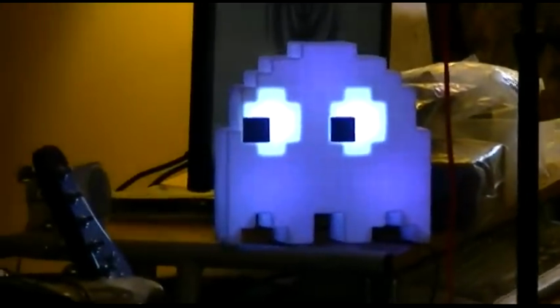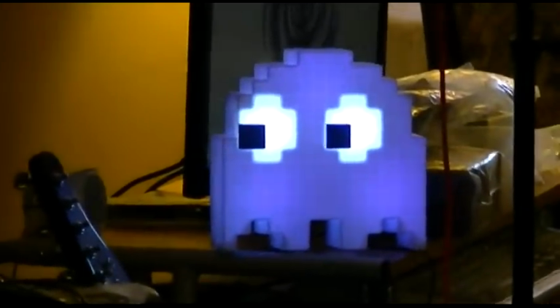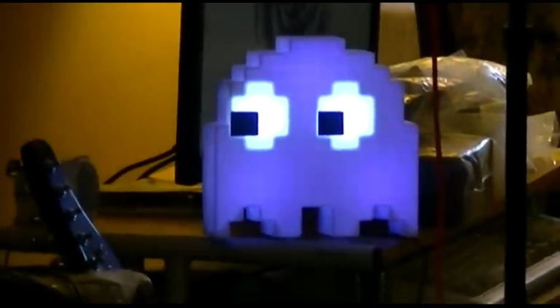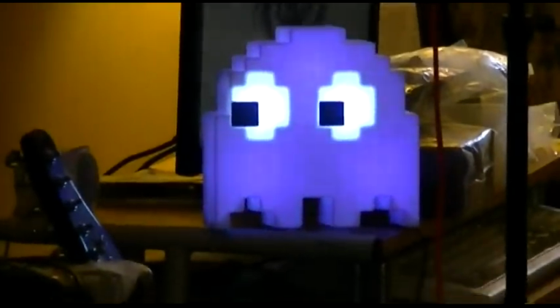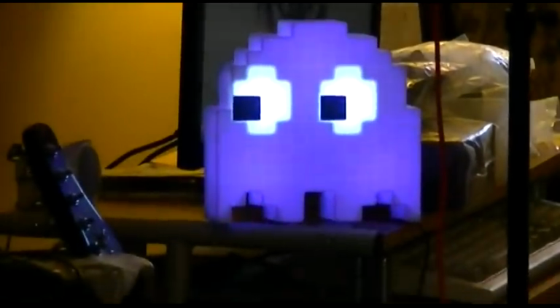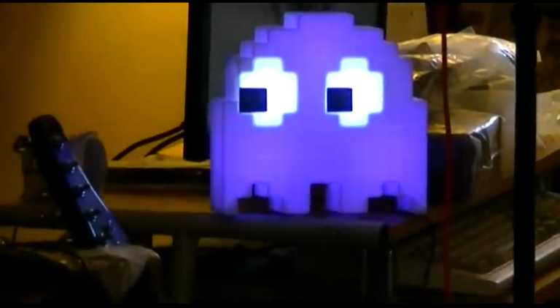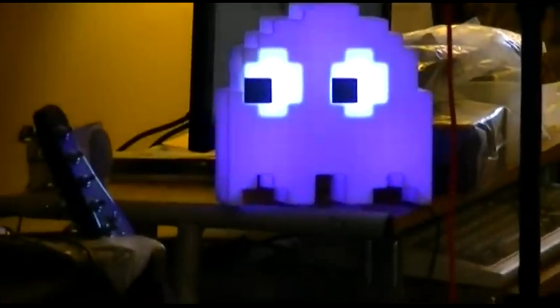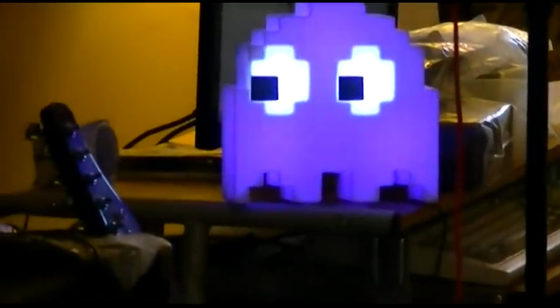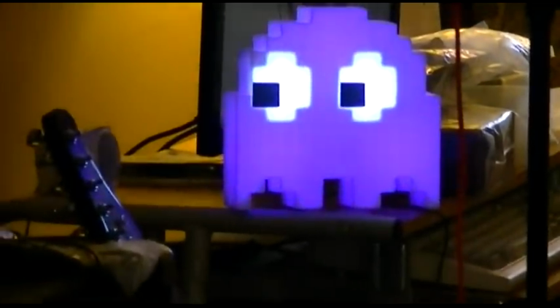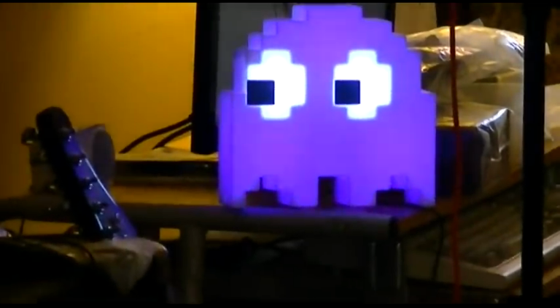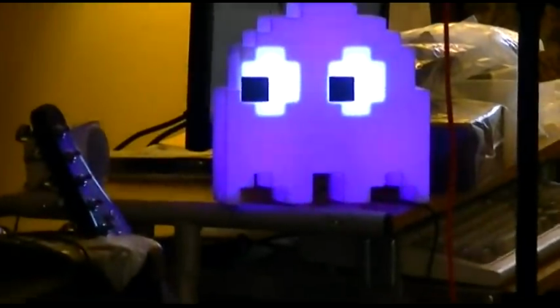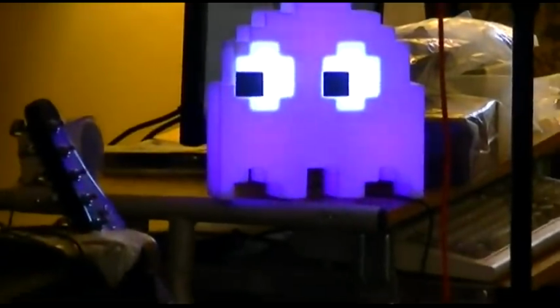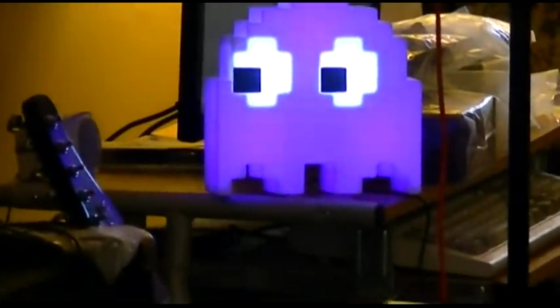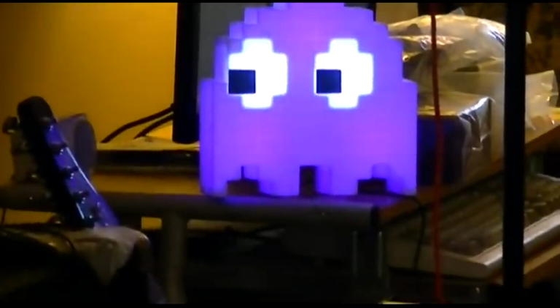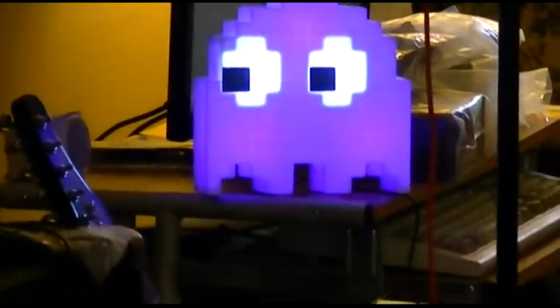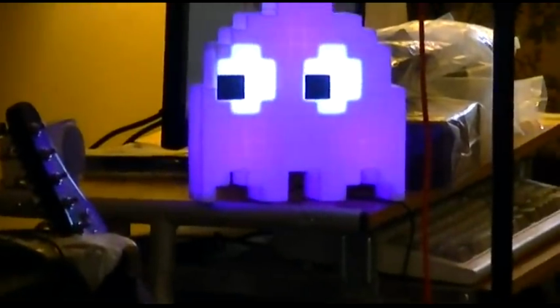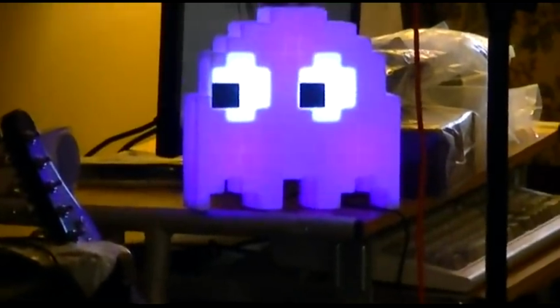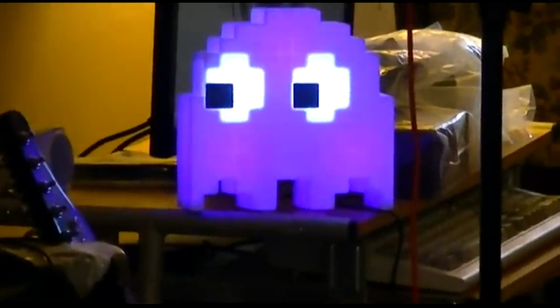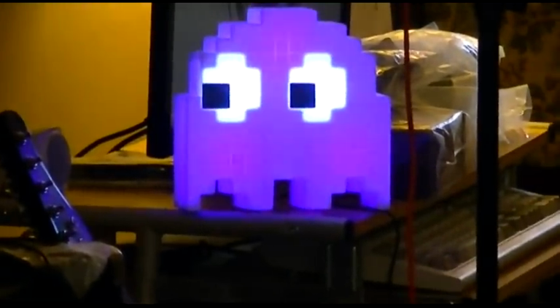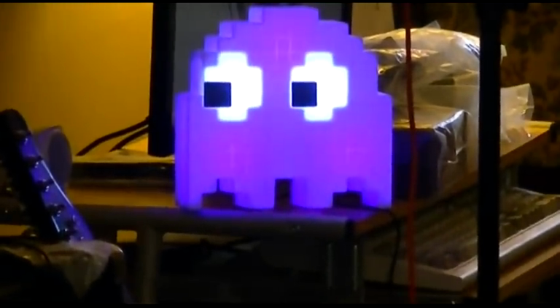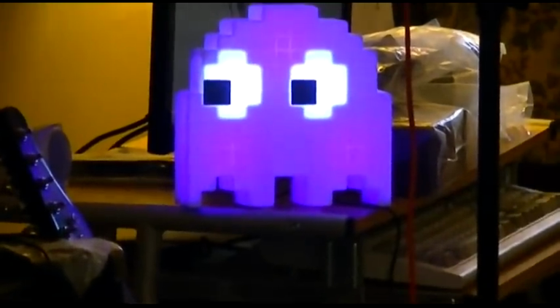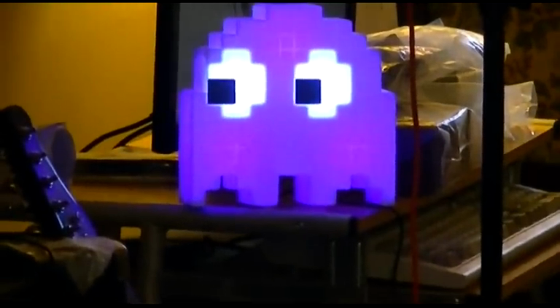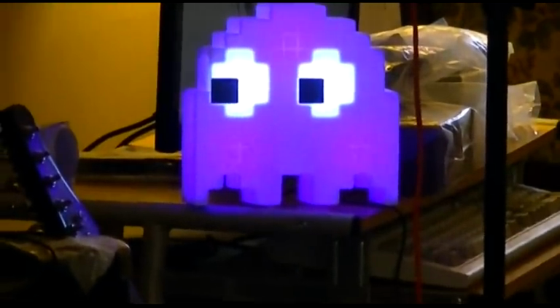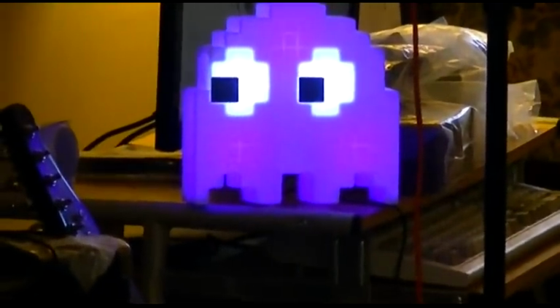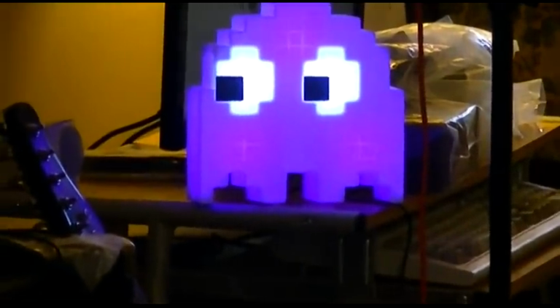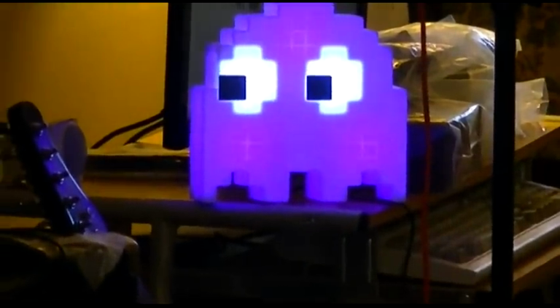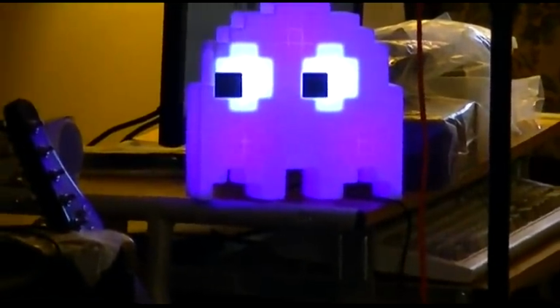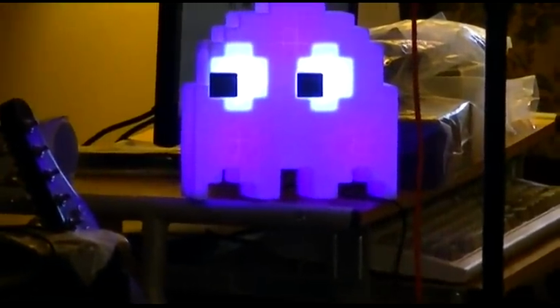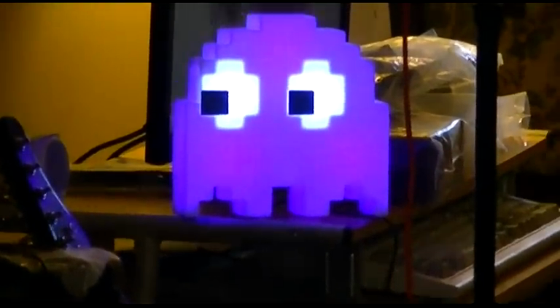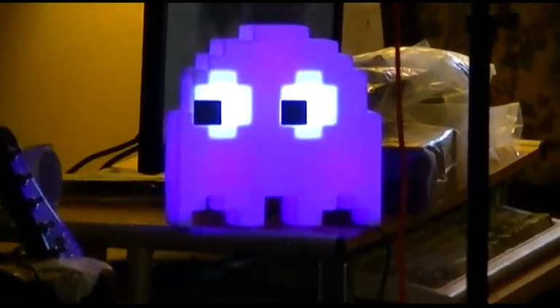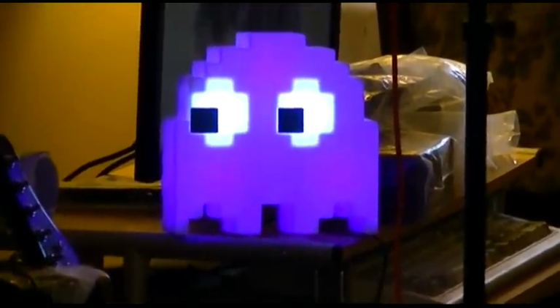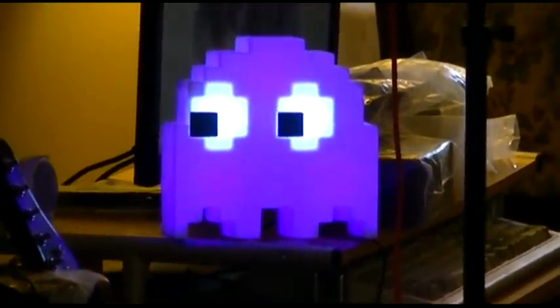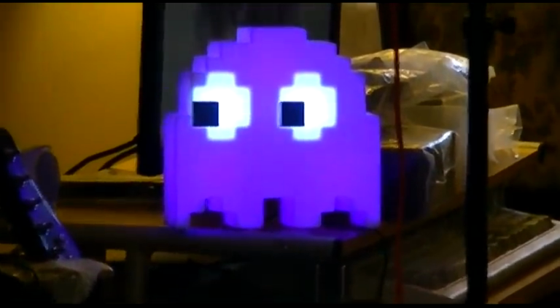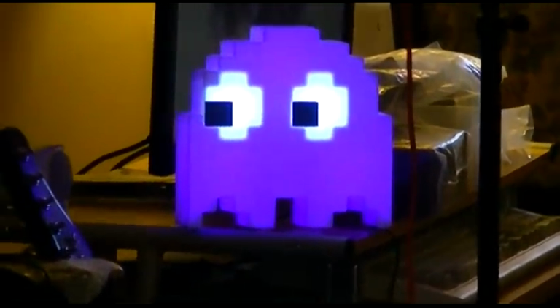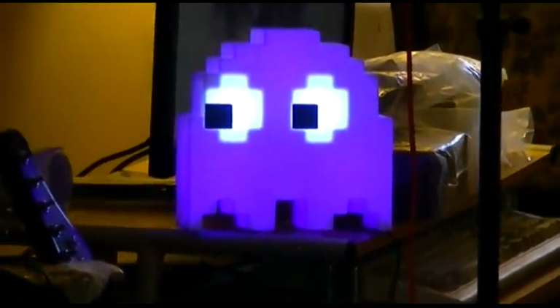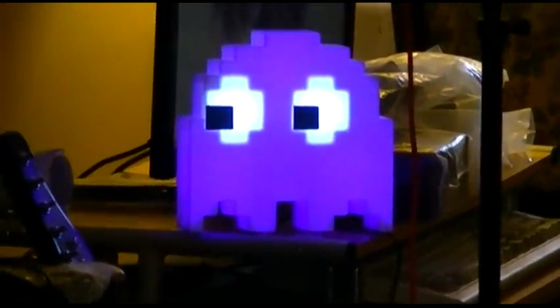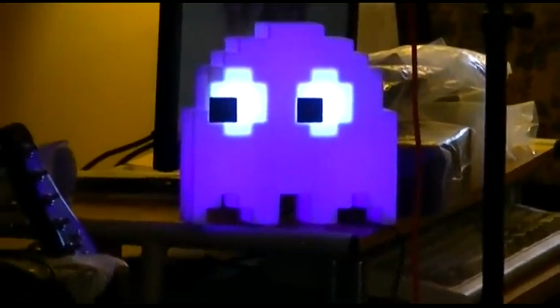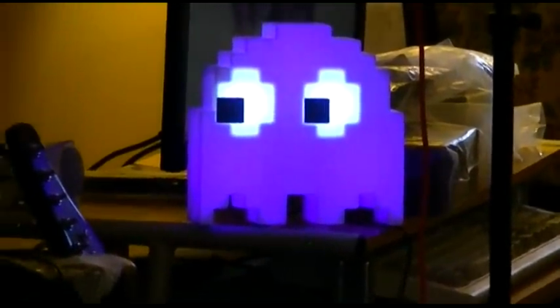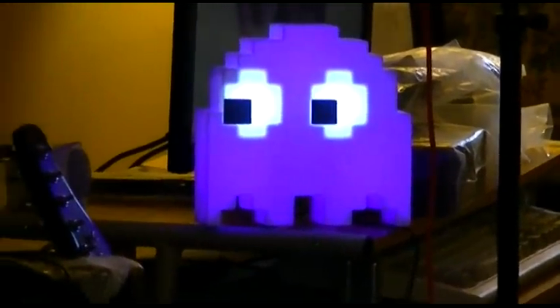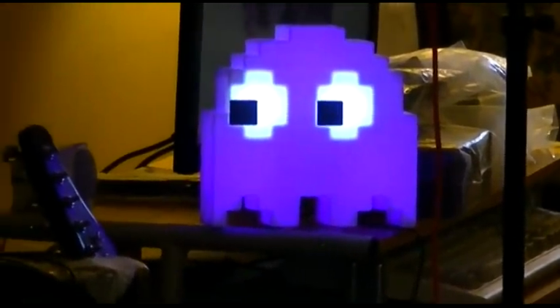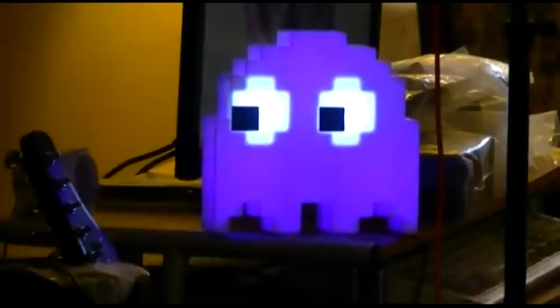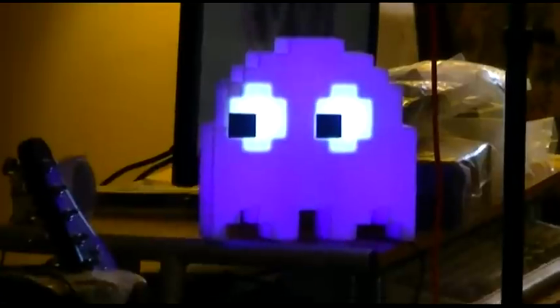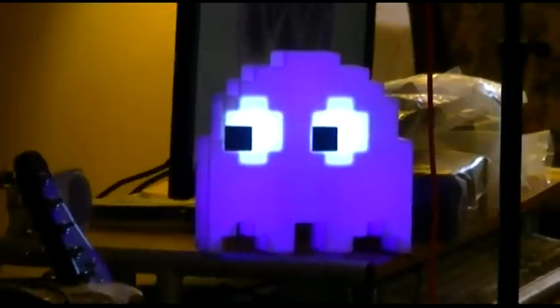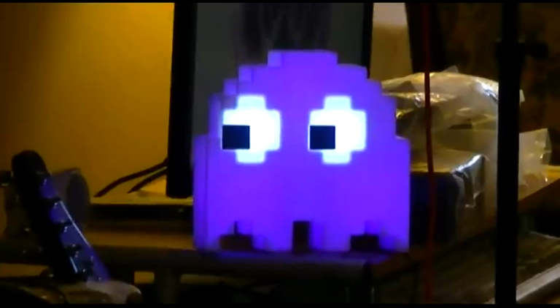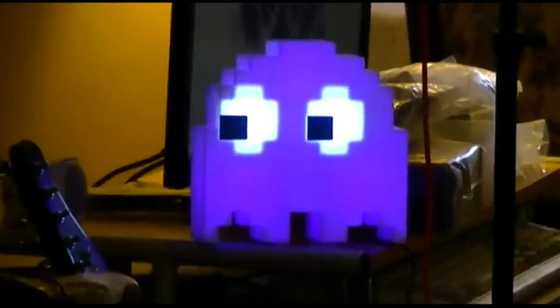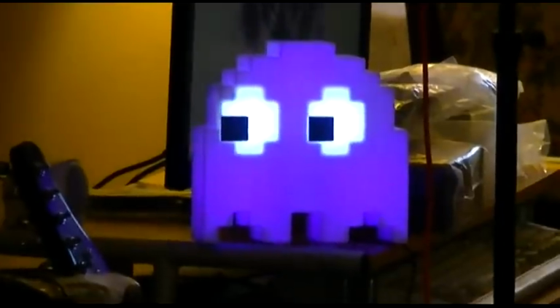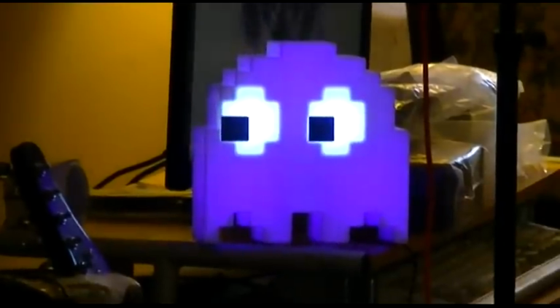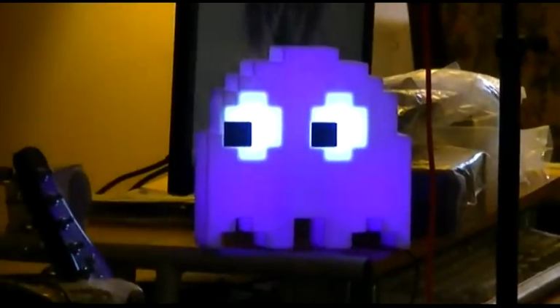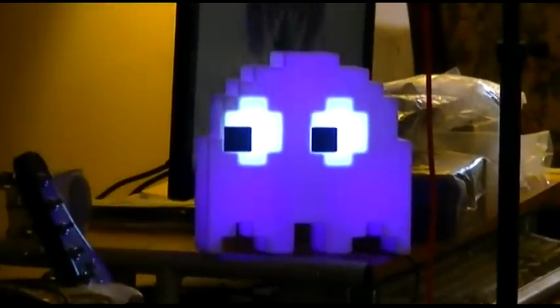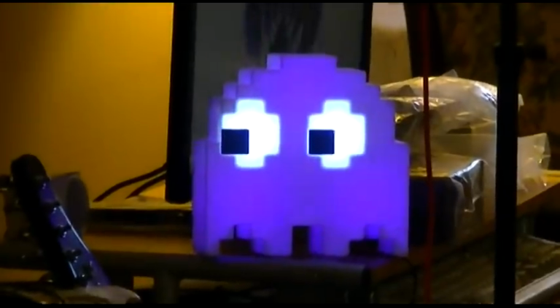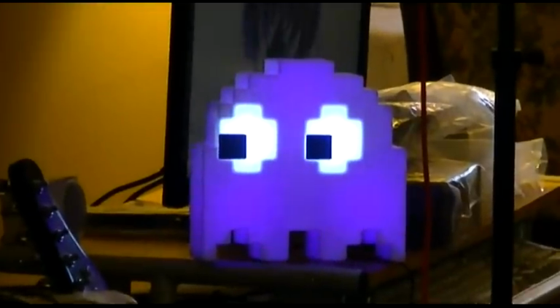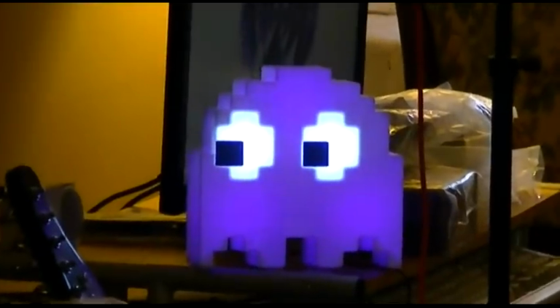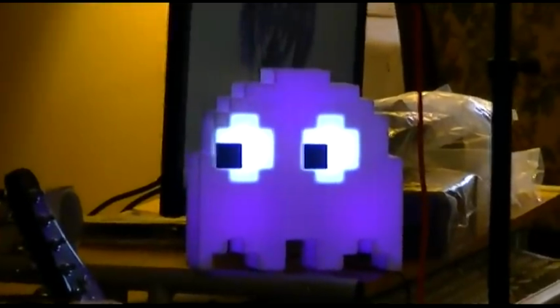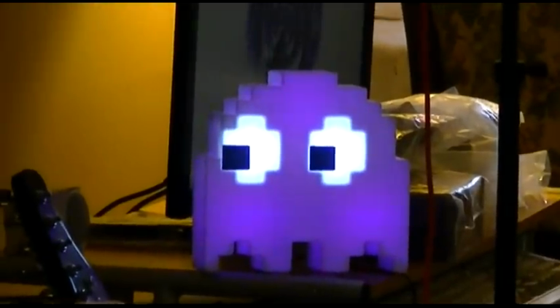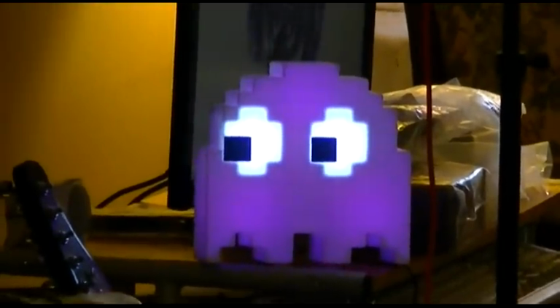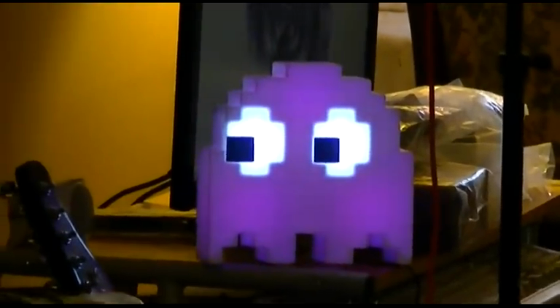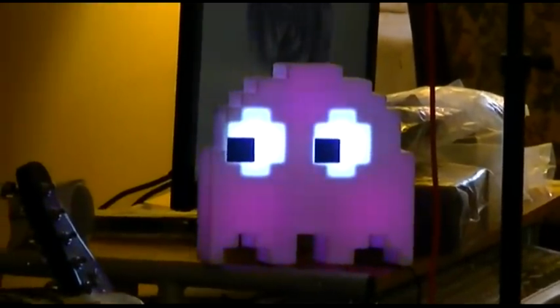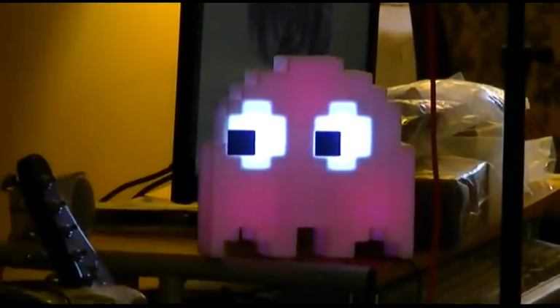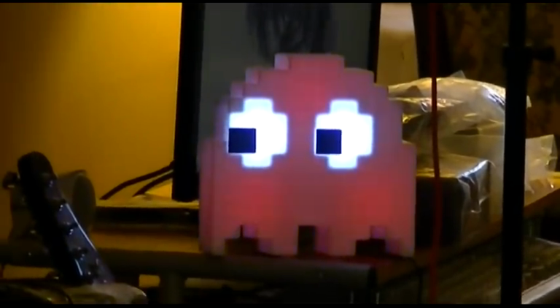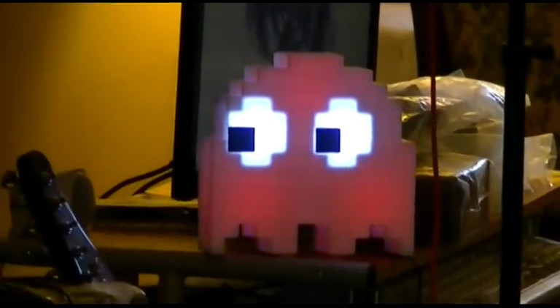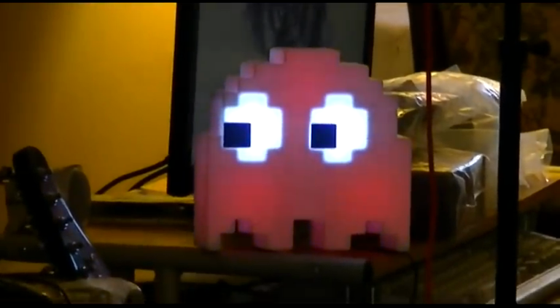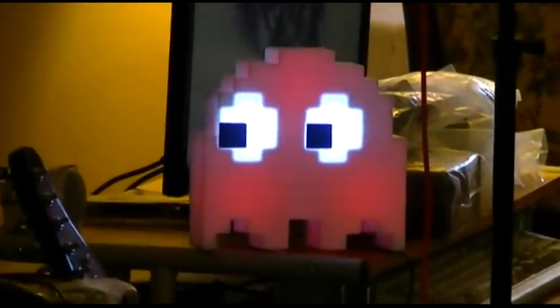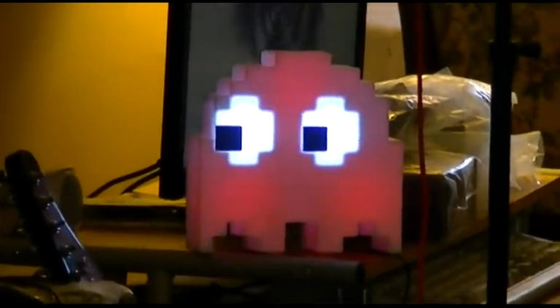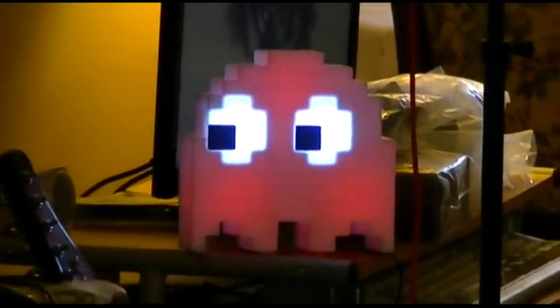Pac-Man. Ghost kind. And he's even 8-bit styled. Wow. Wait till we show Joey.